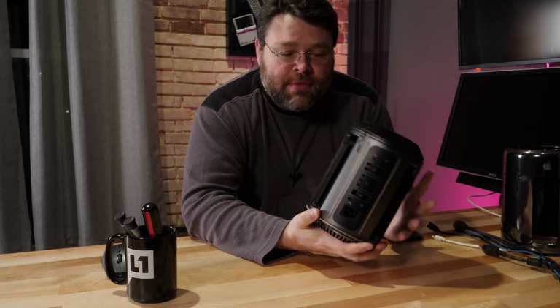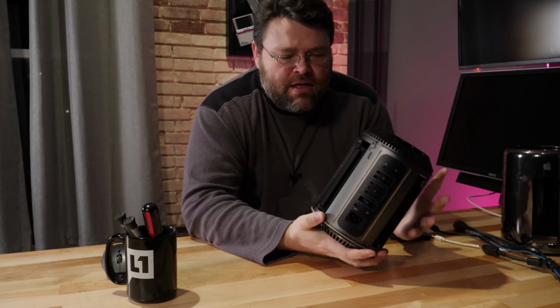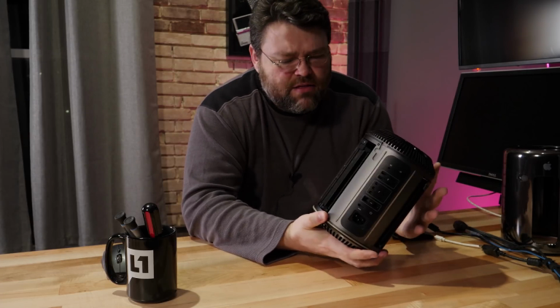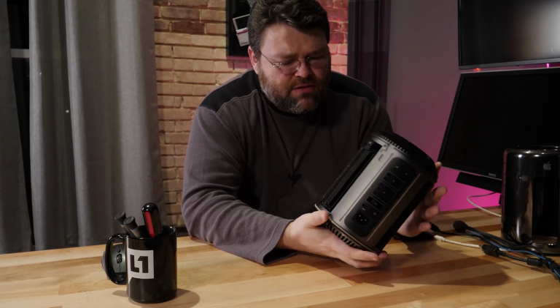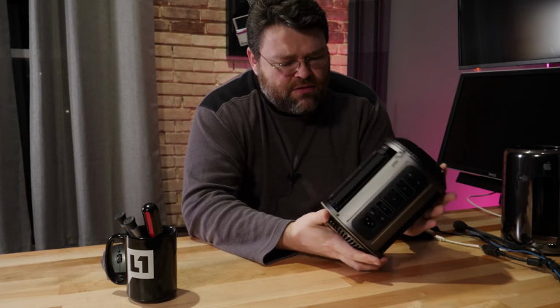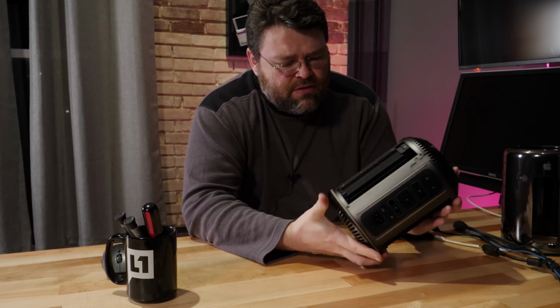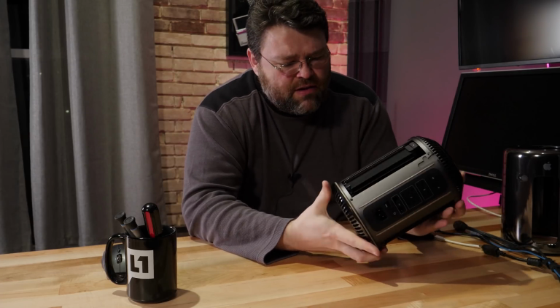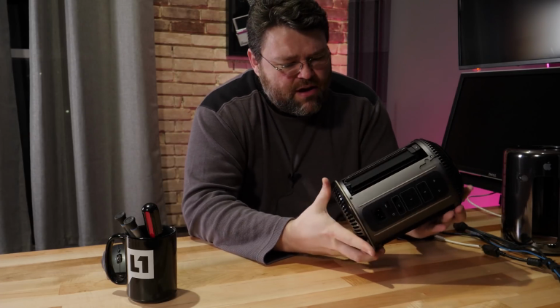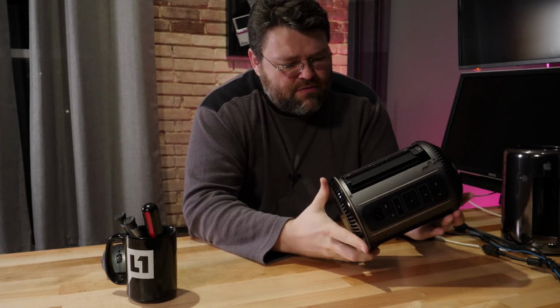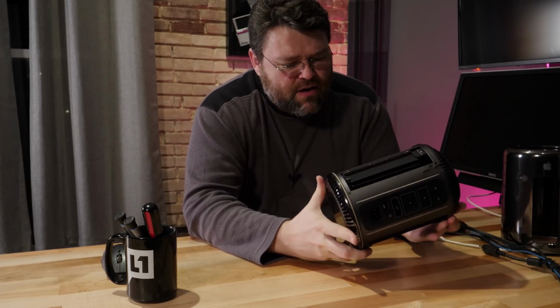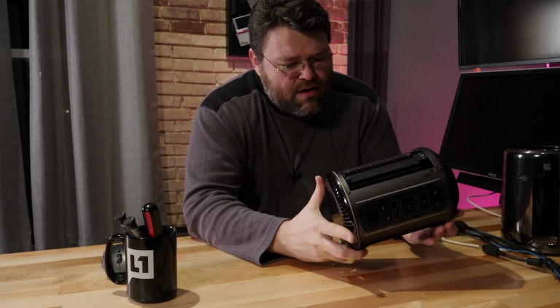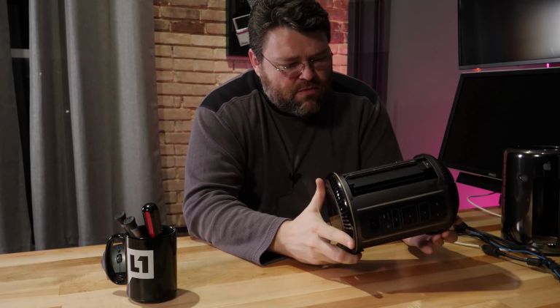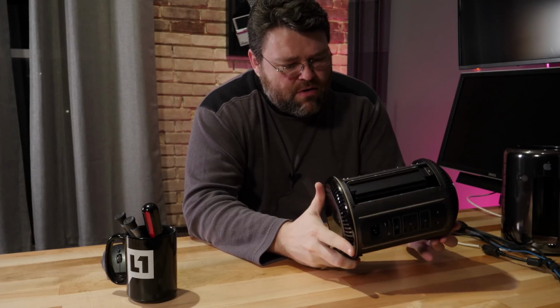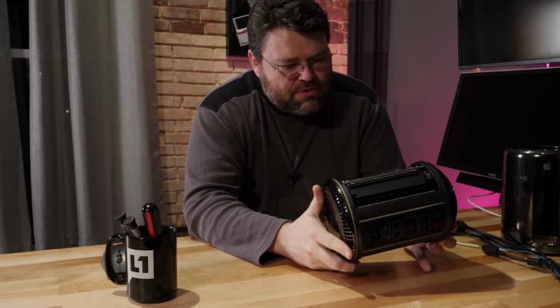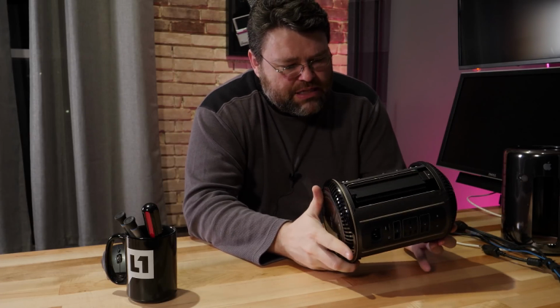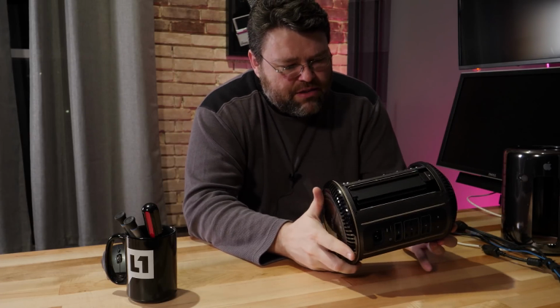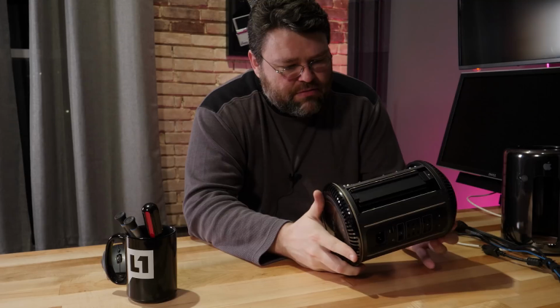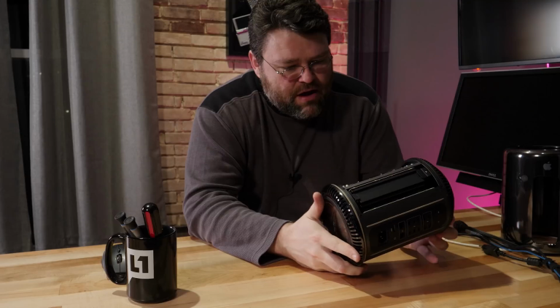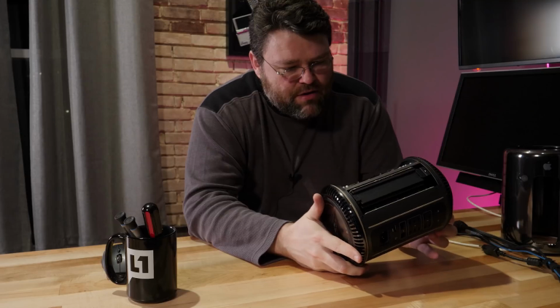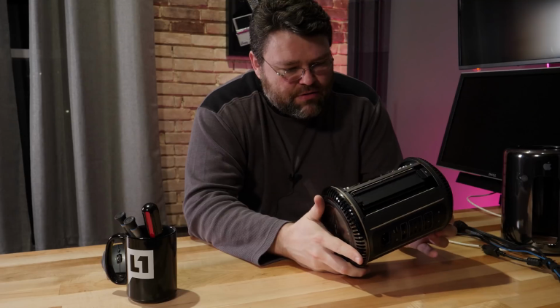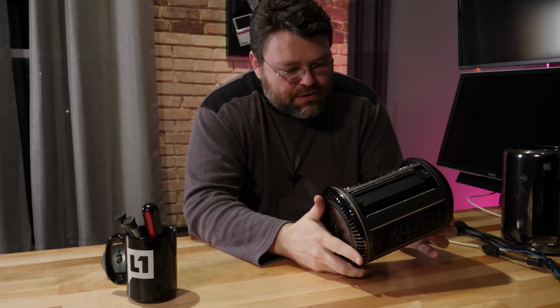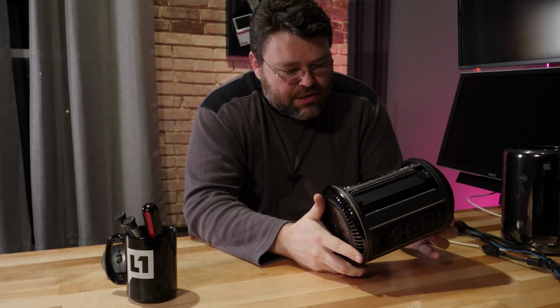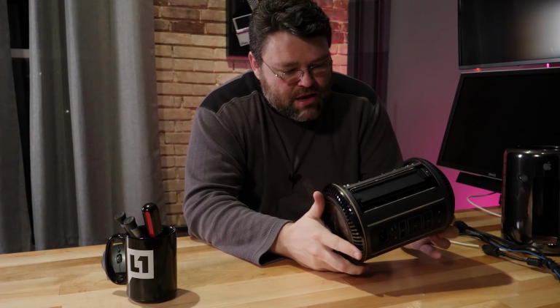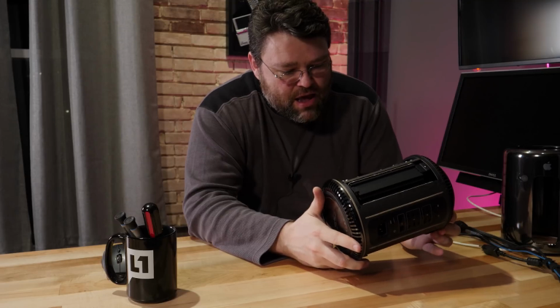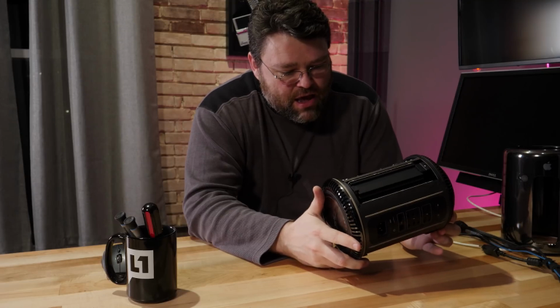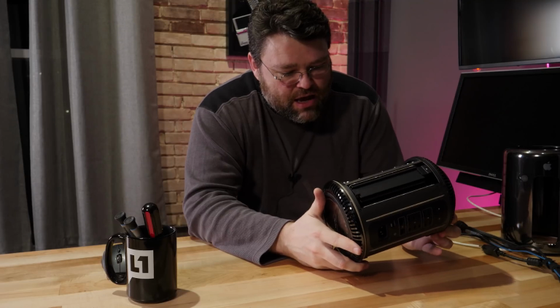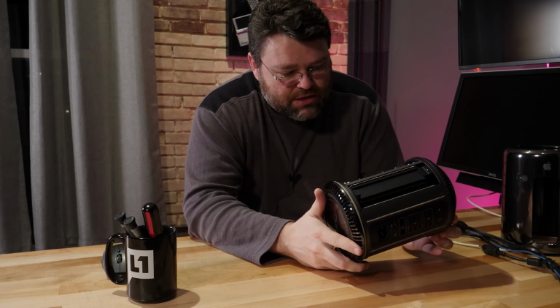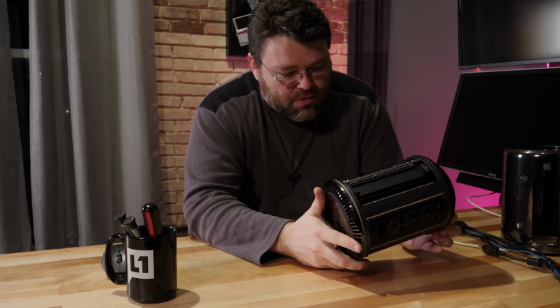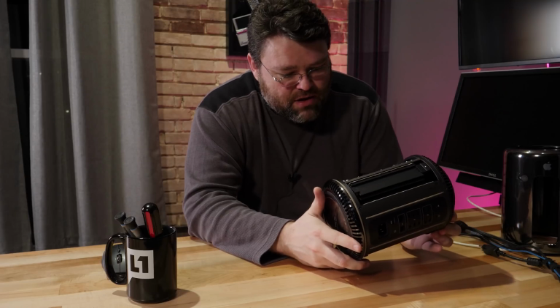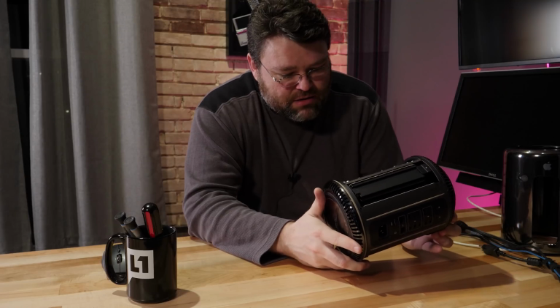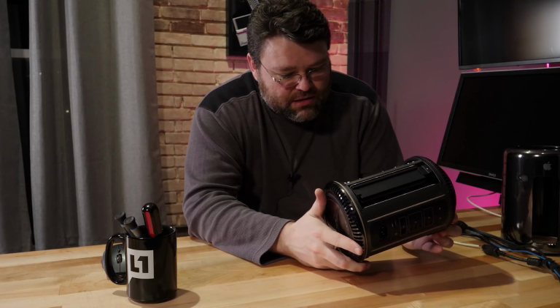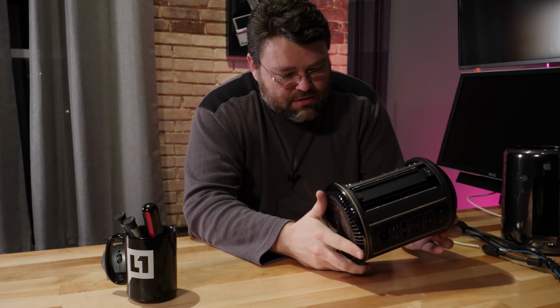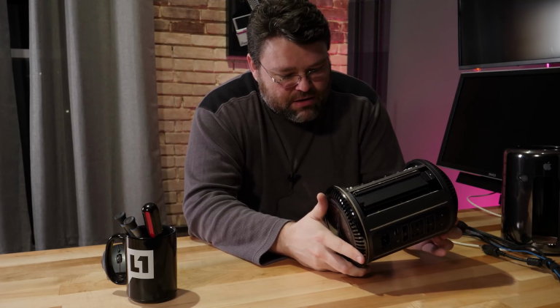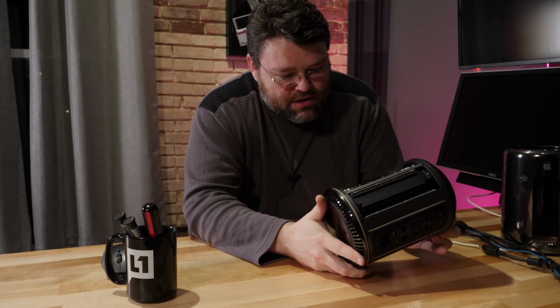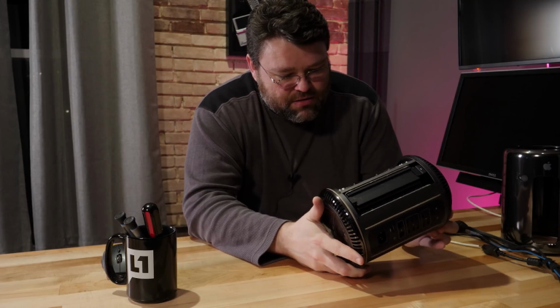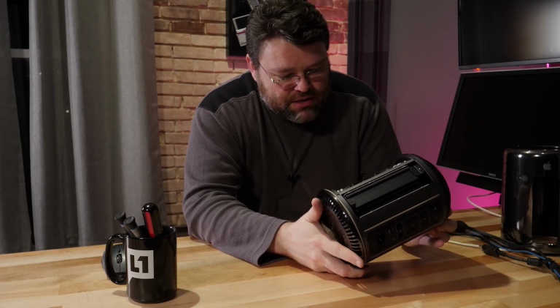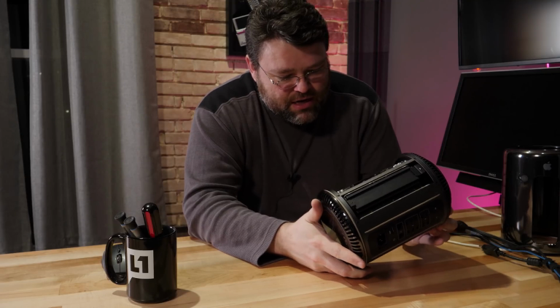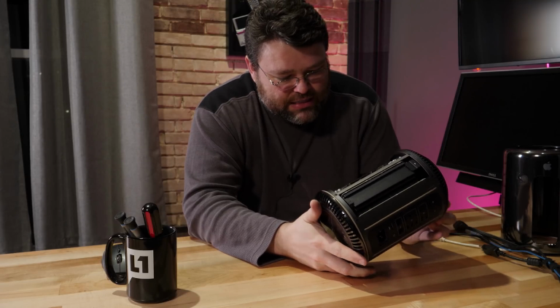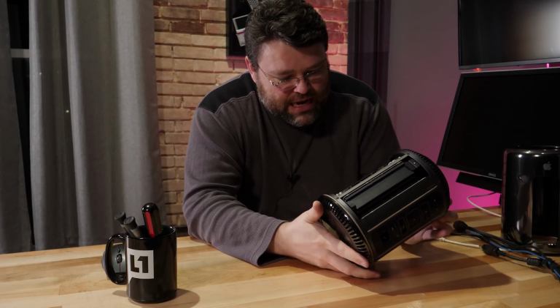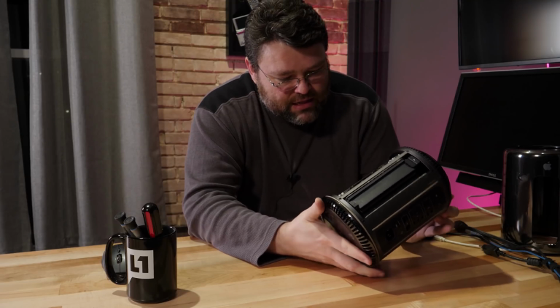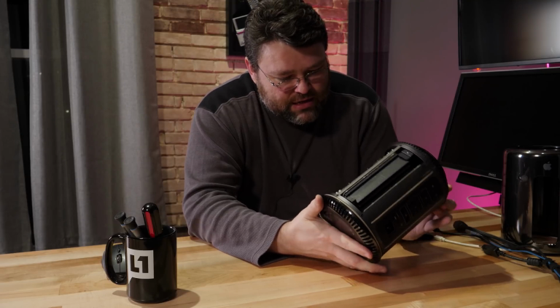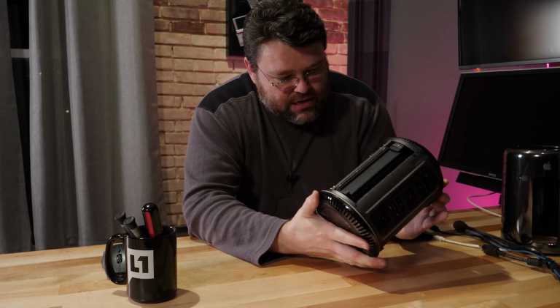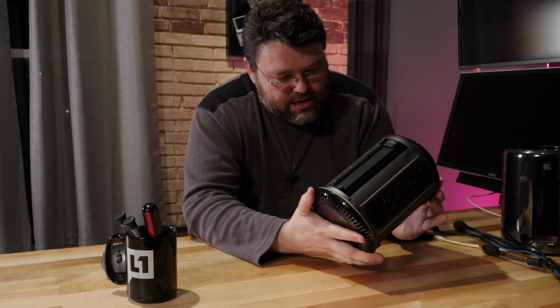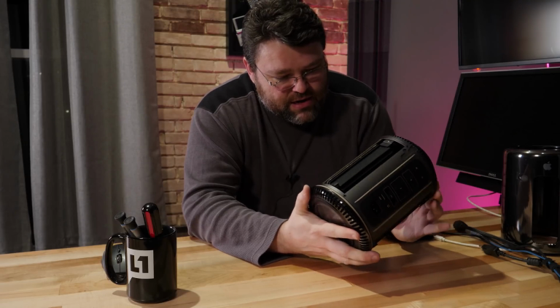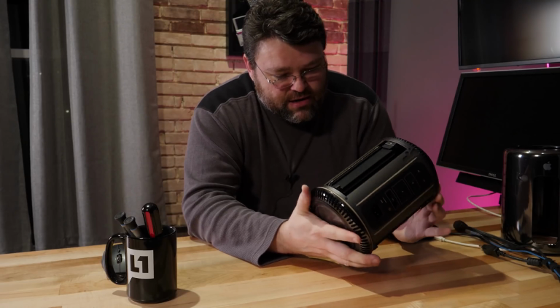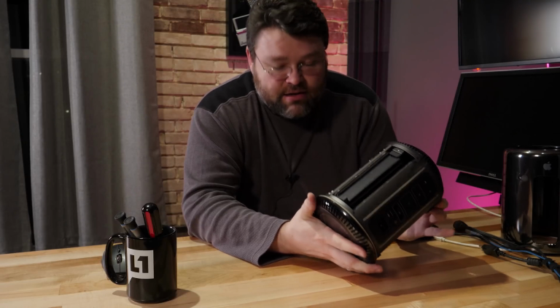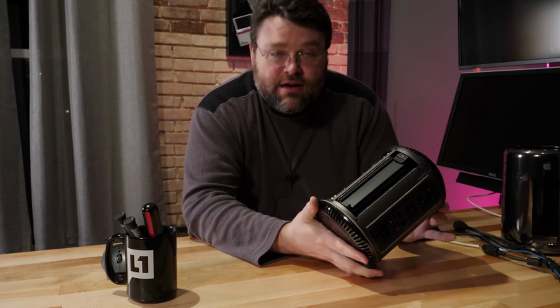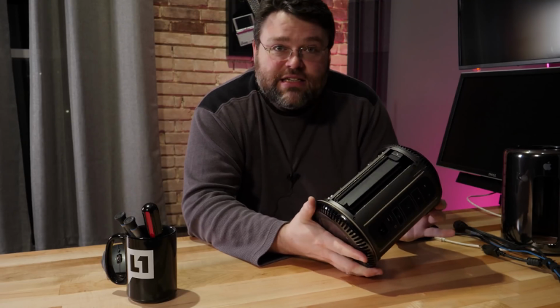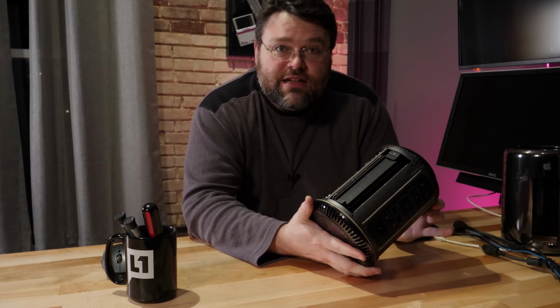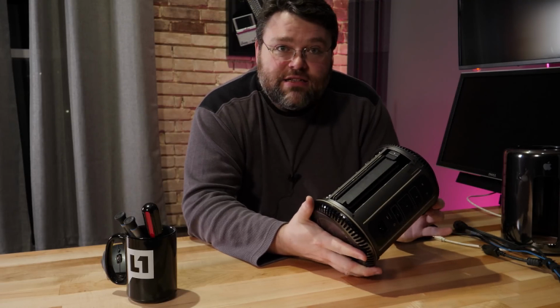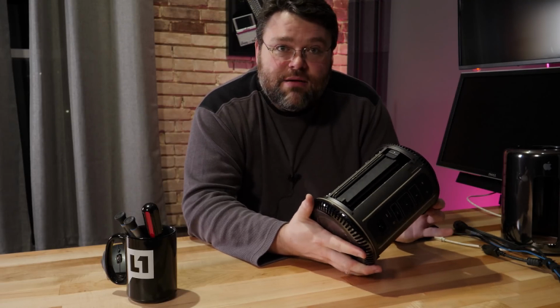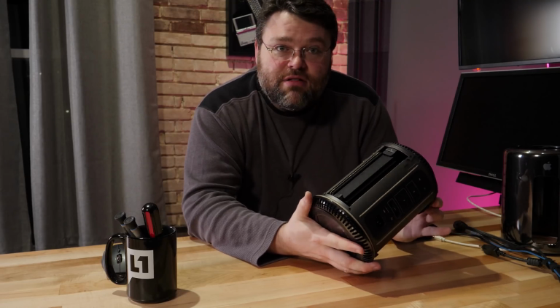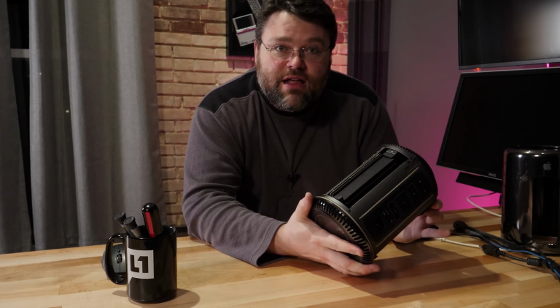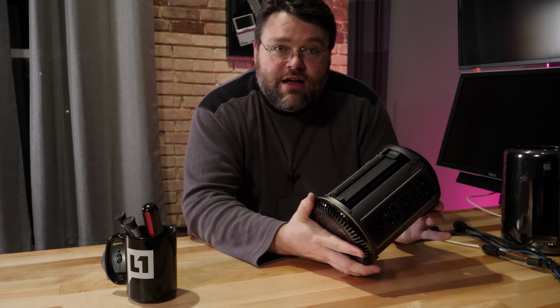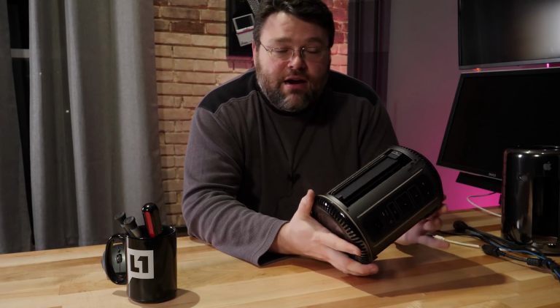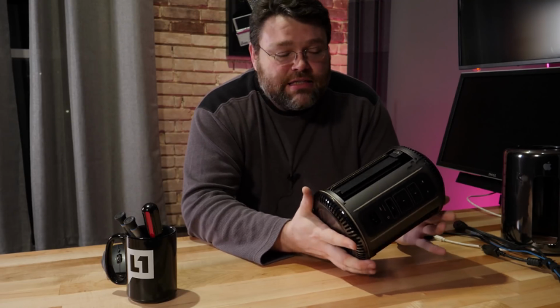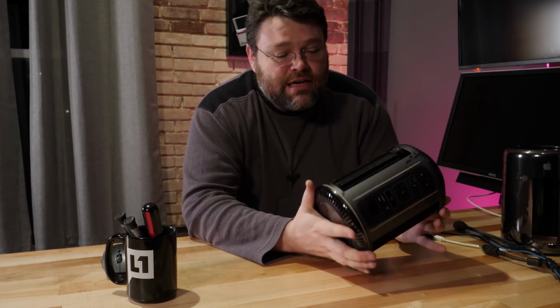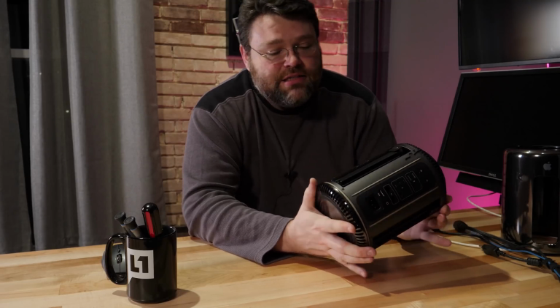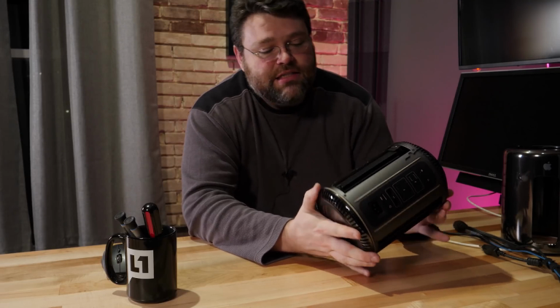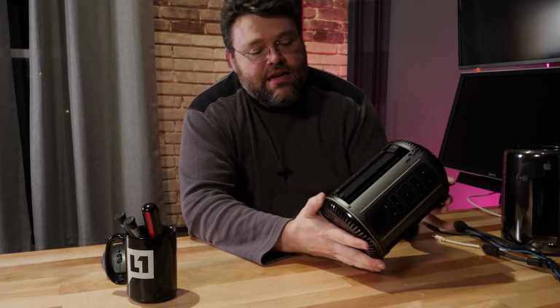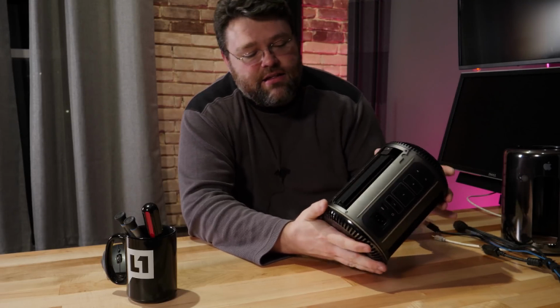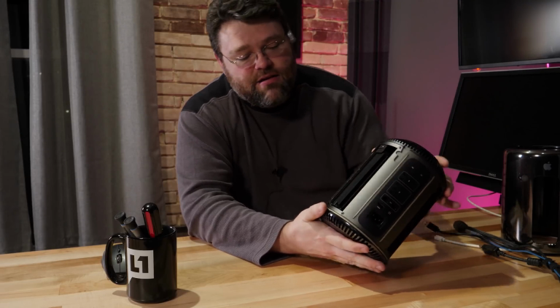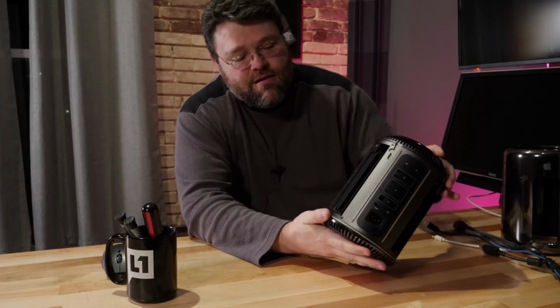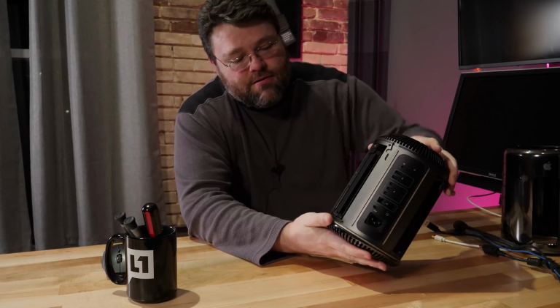I think this is the FirePro D300s as well. So it's not exactly top-of-the-line, not exactly state-of-the-art.